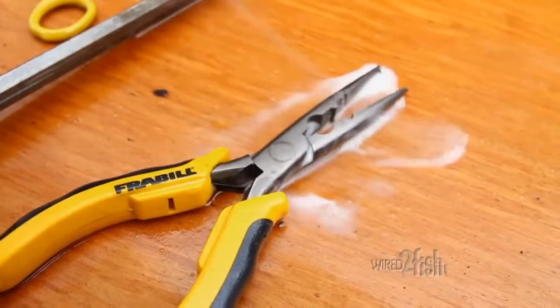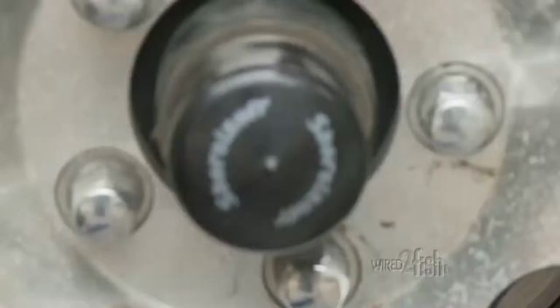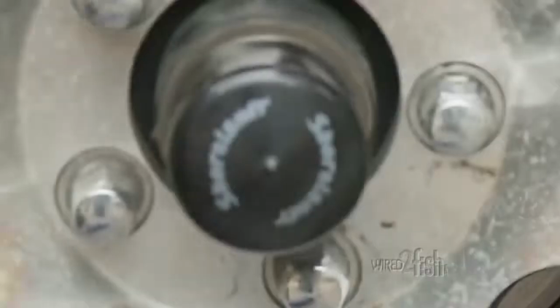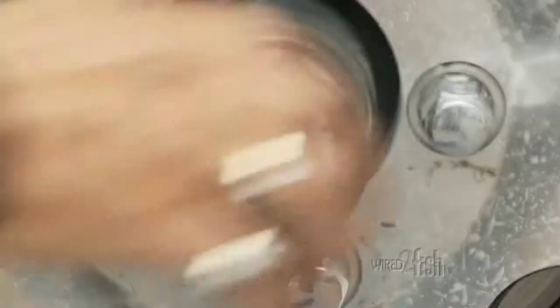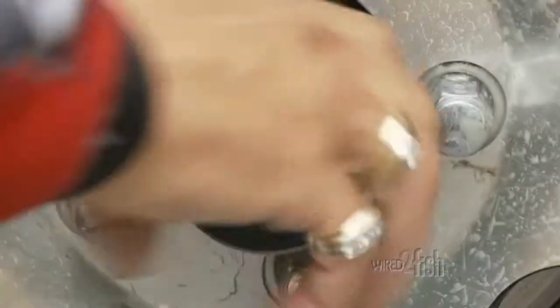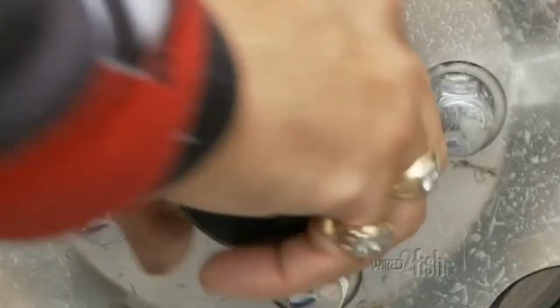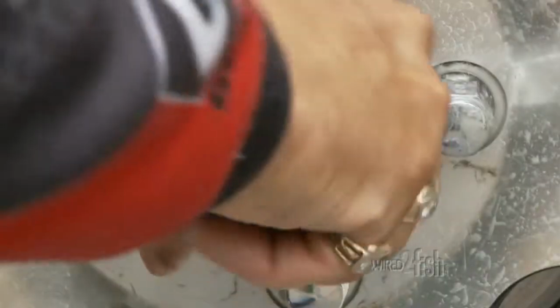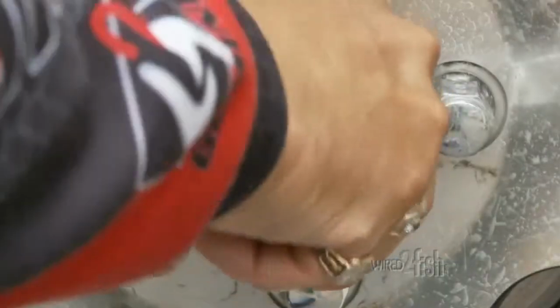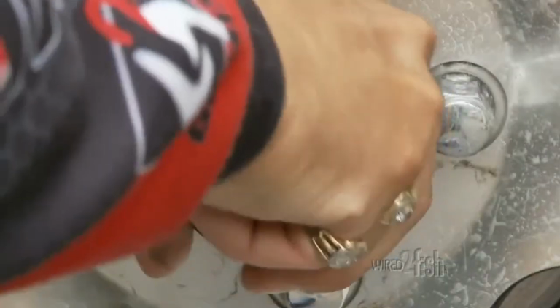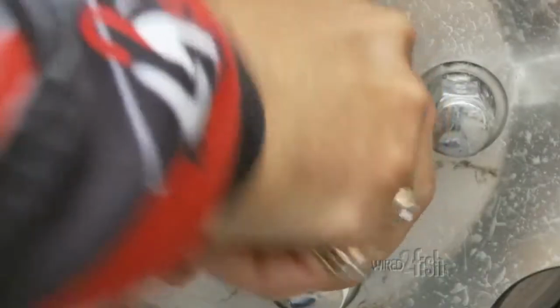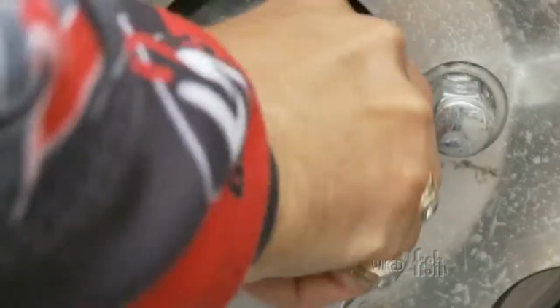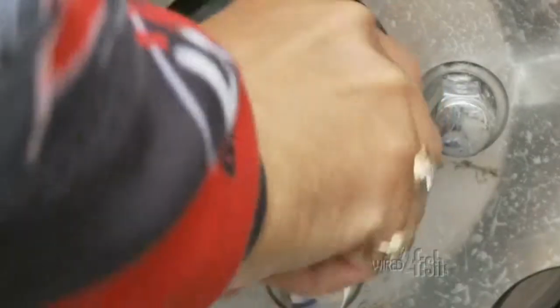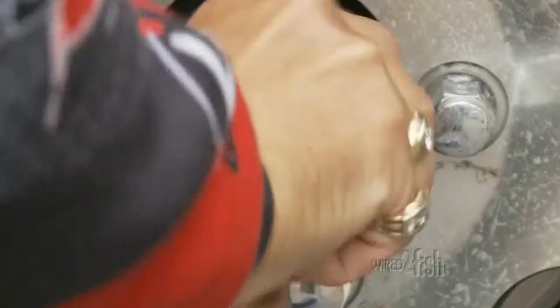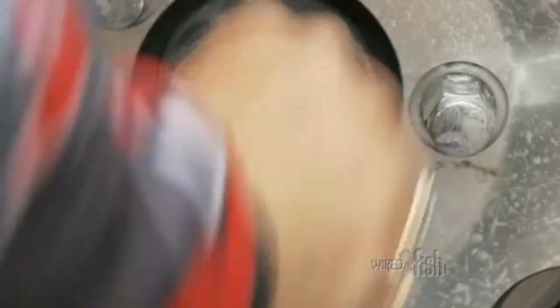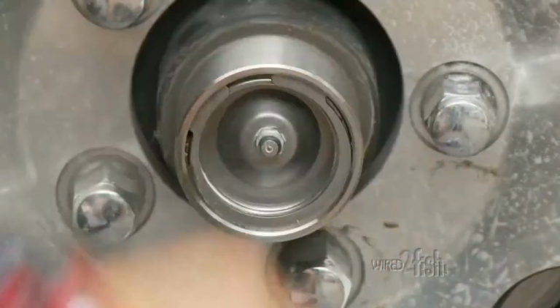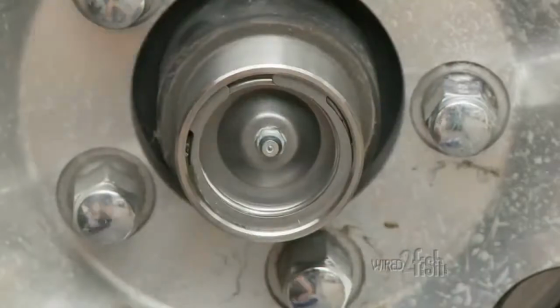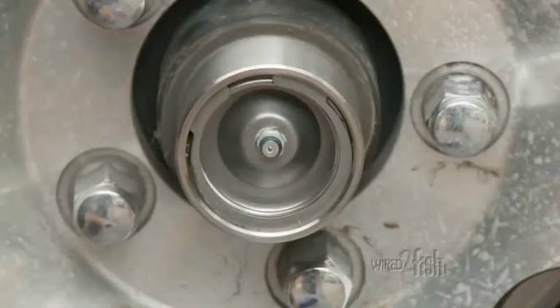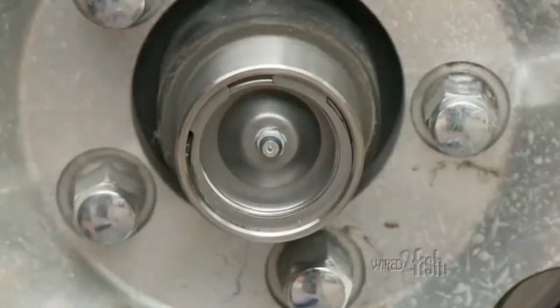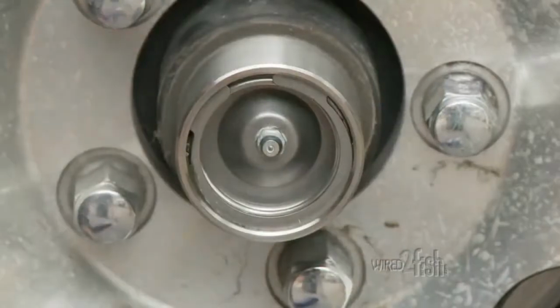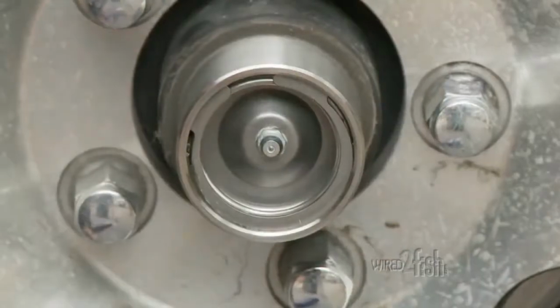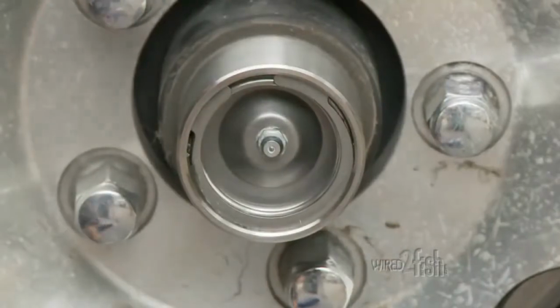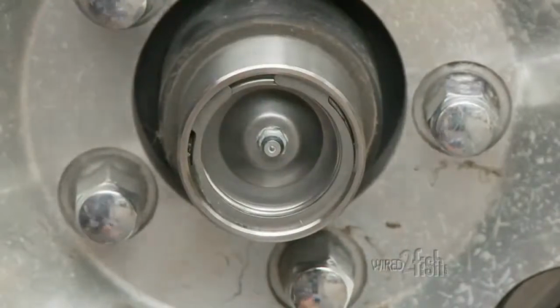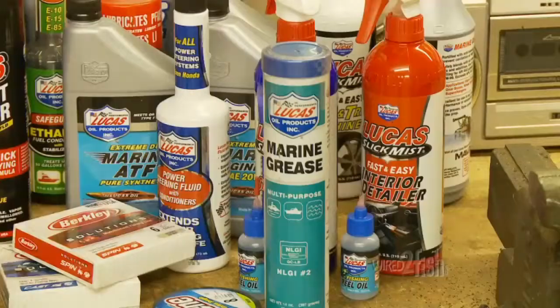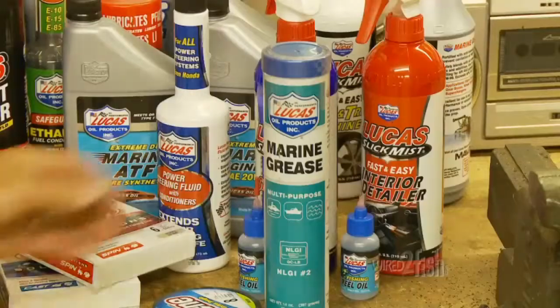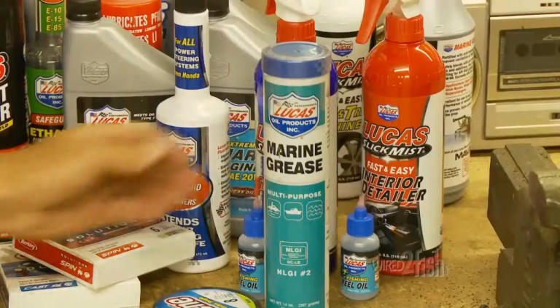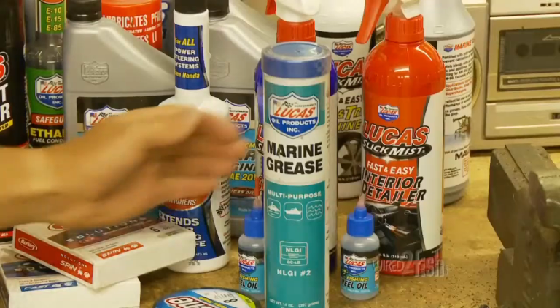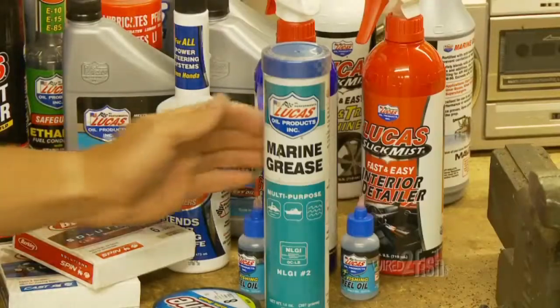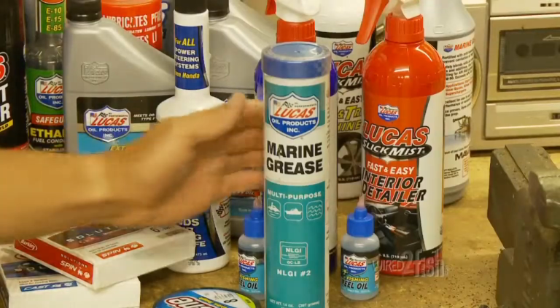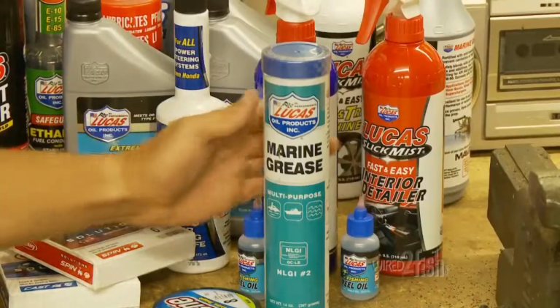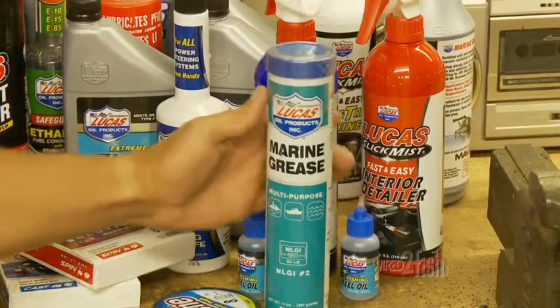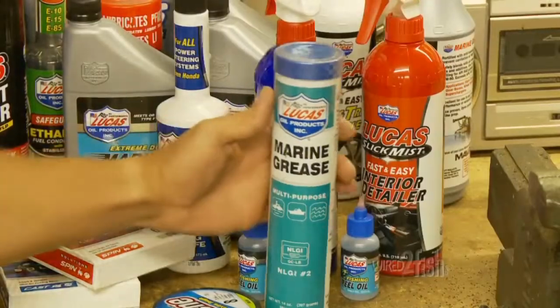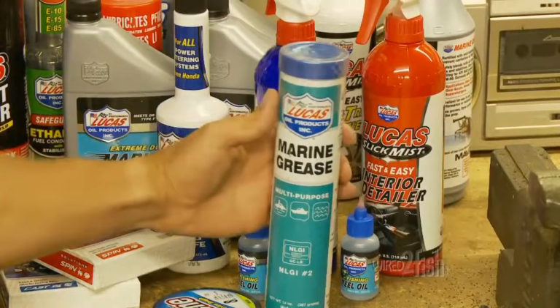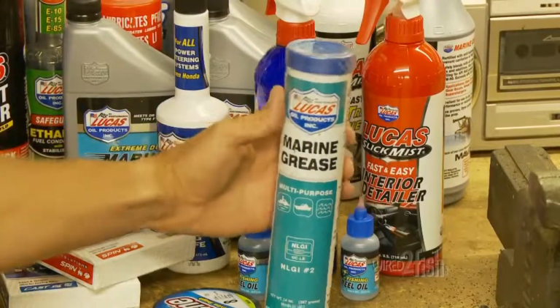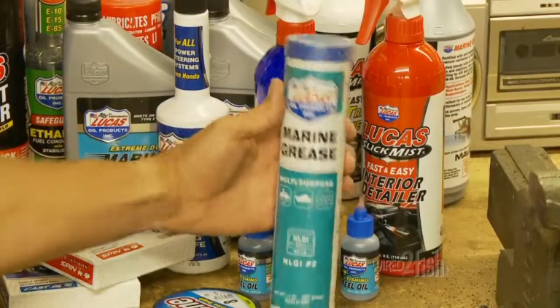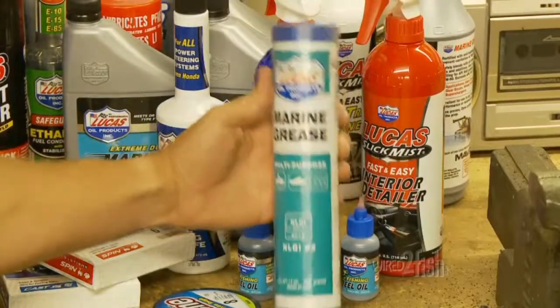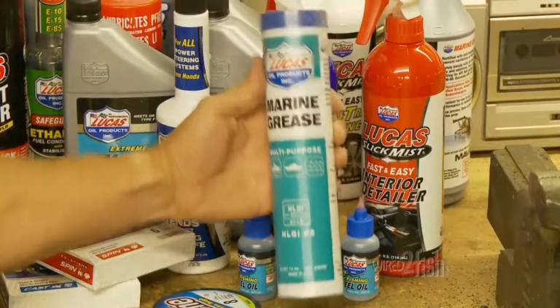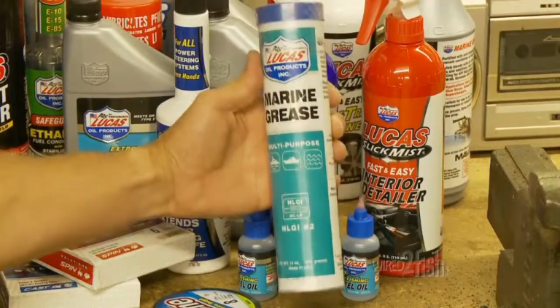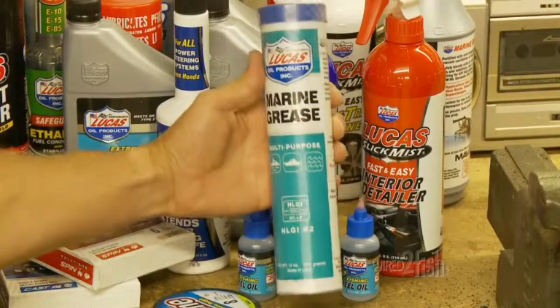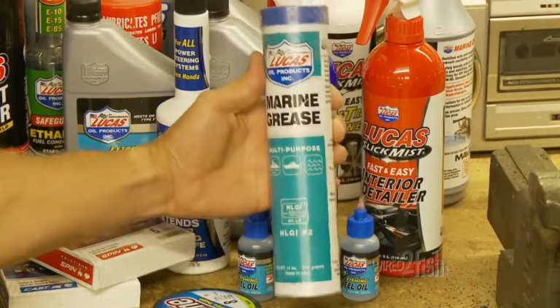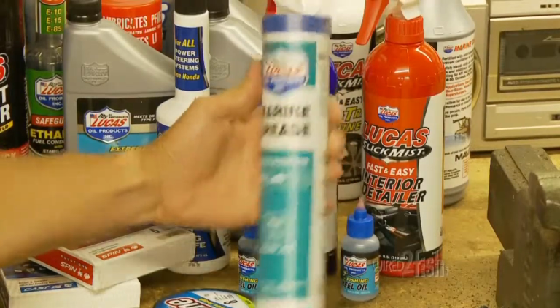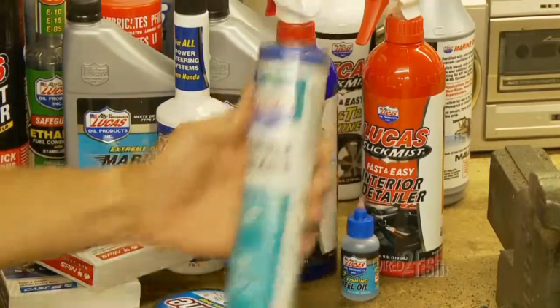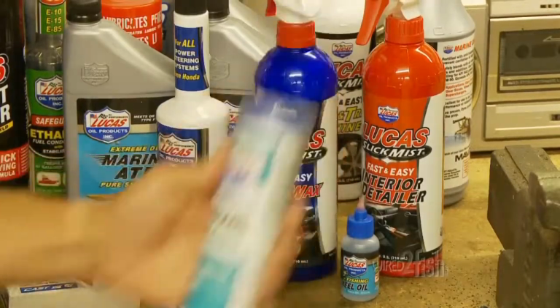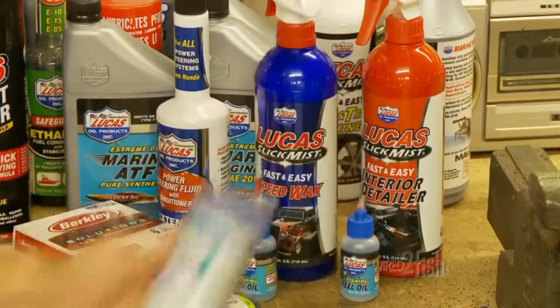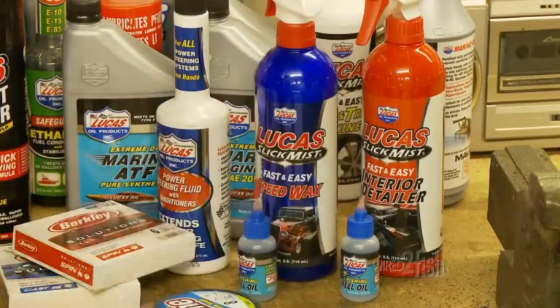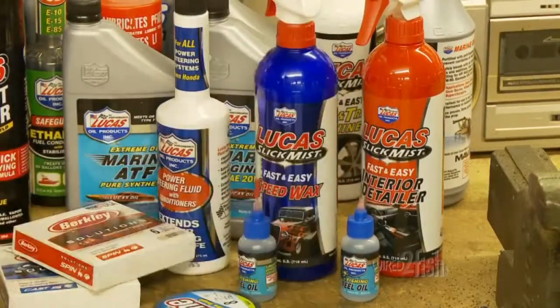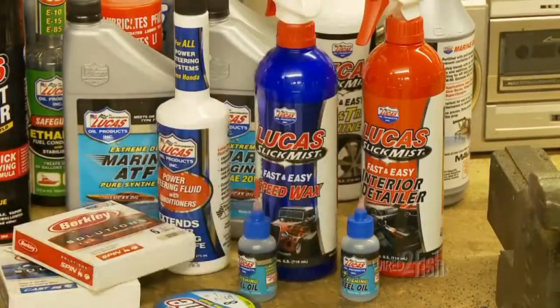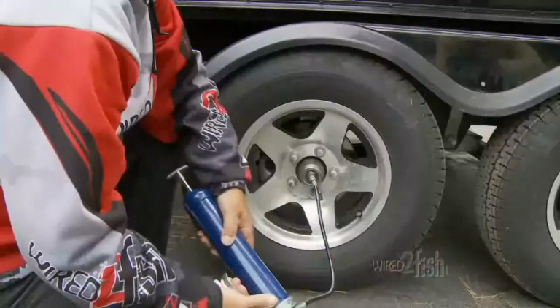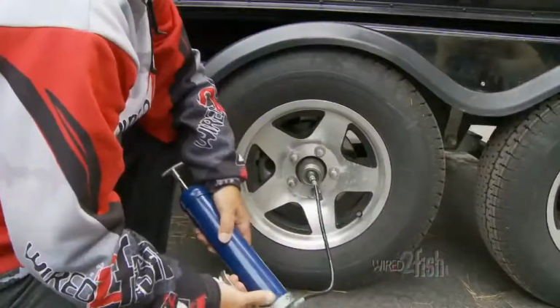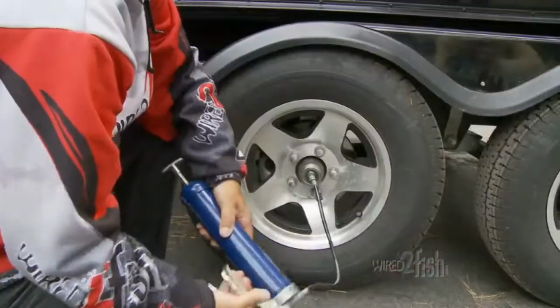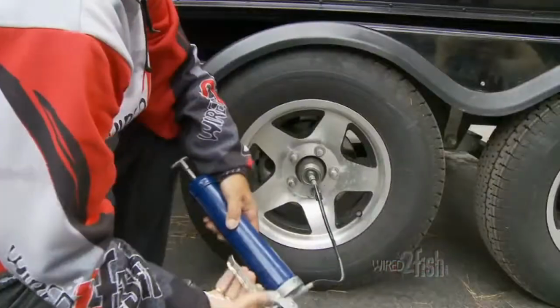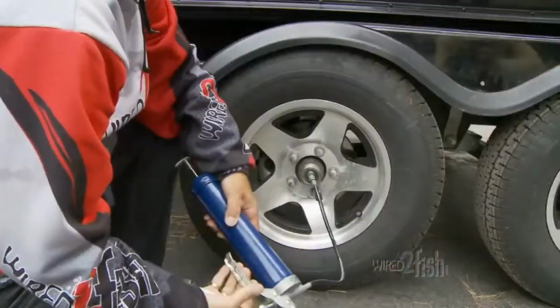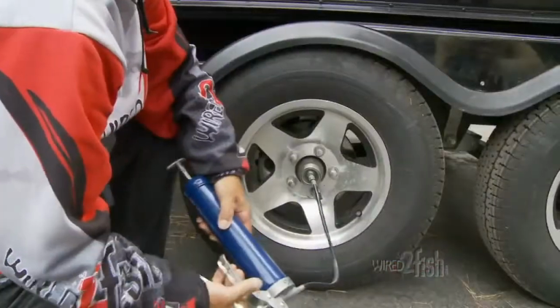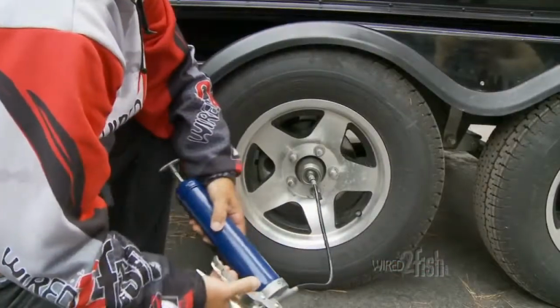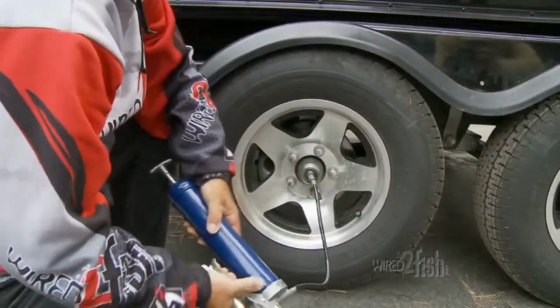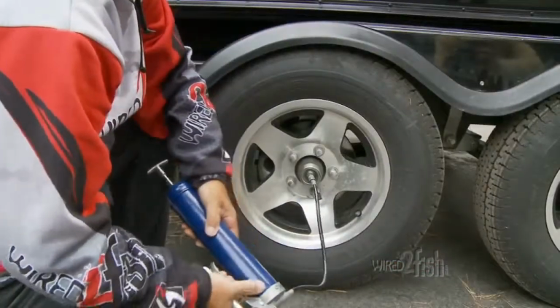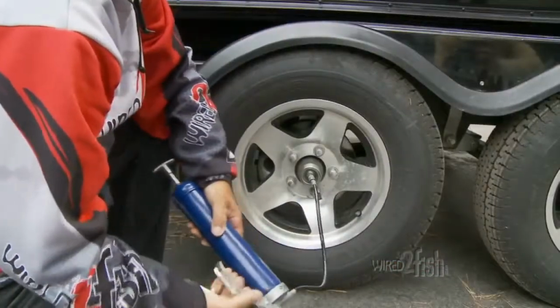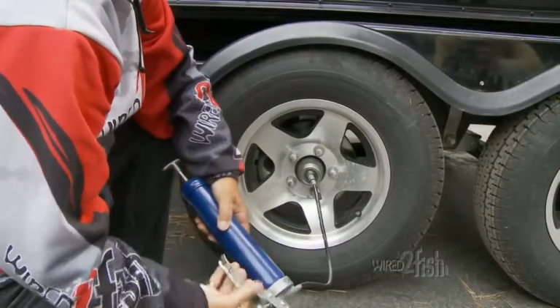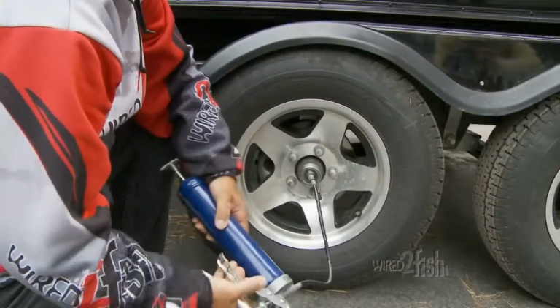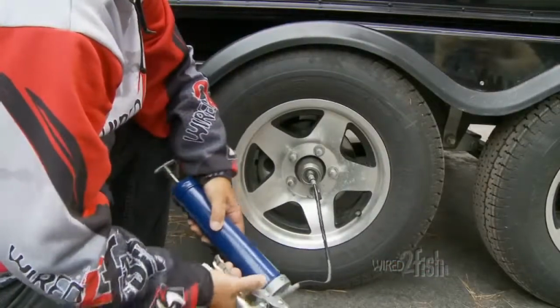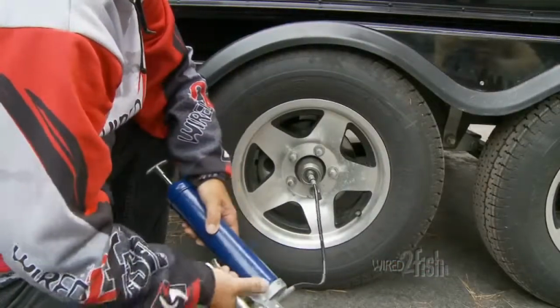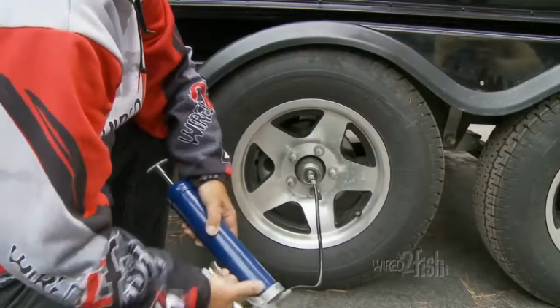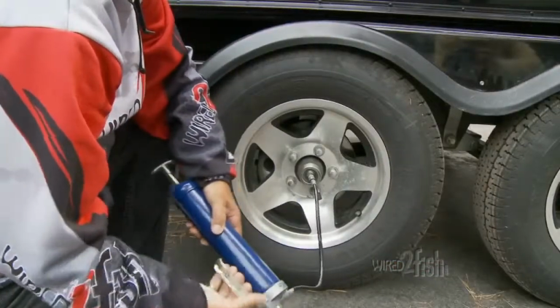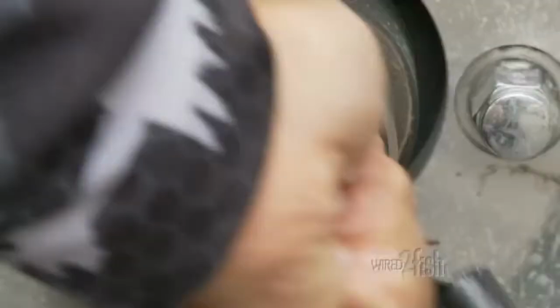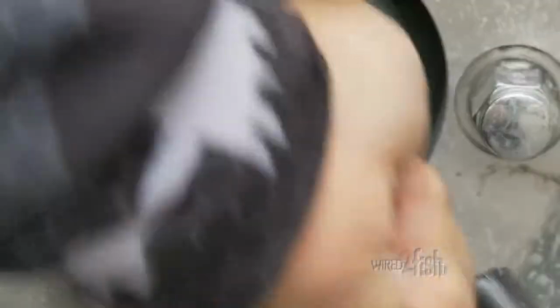If your trailer hubs come equipped with Zerk fittings, carry a compact grease gun with marine grease to keep bearings immersed in fresh grease.